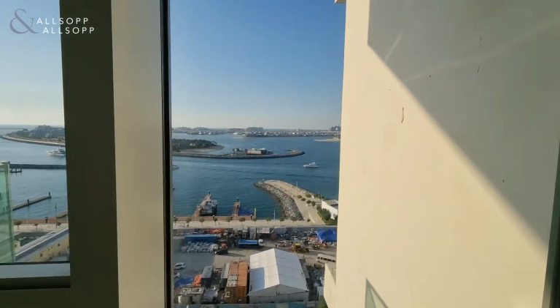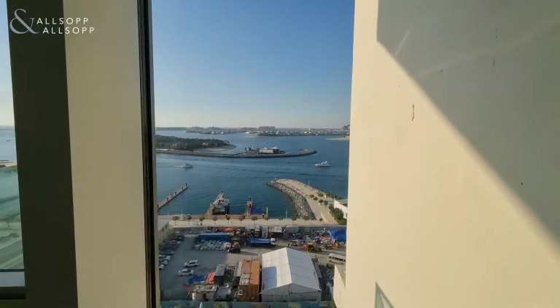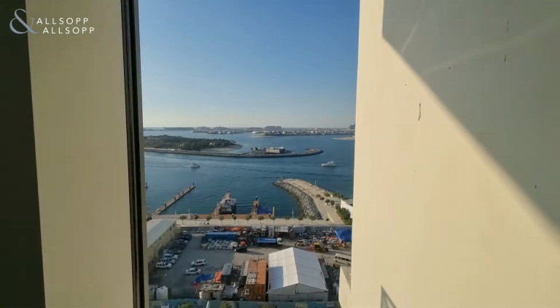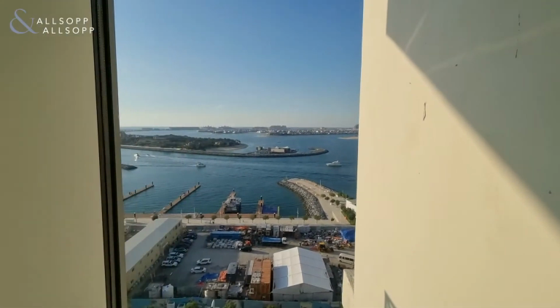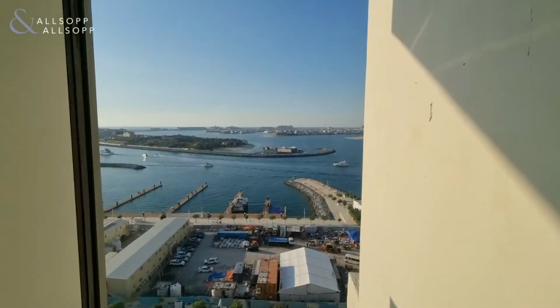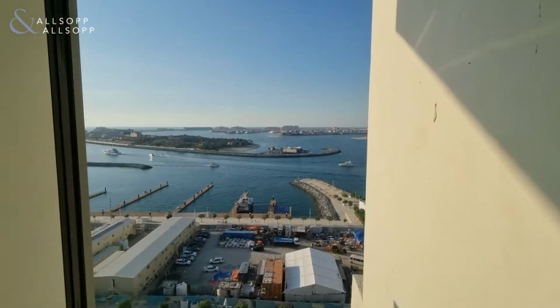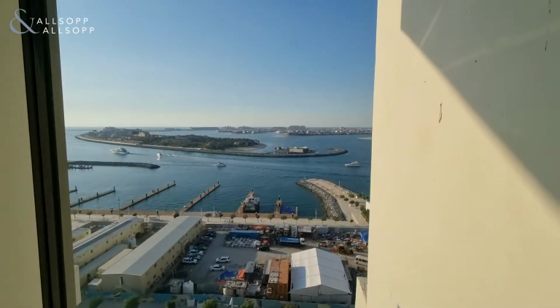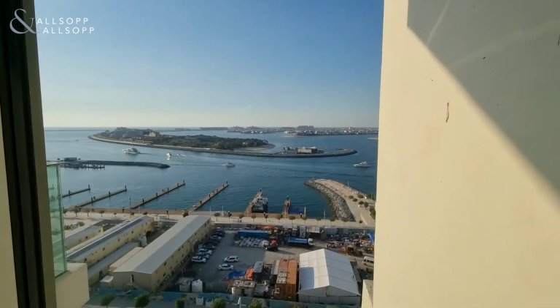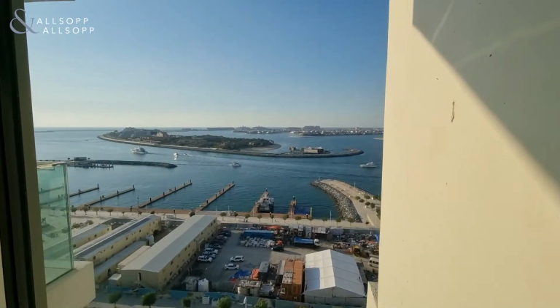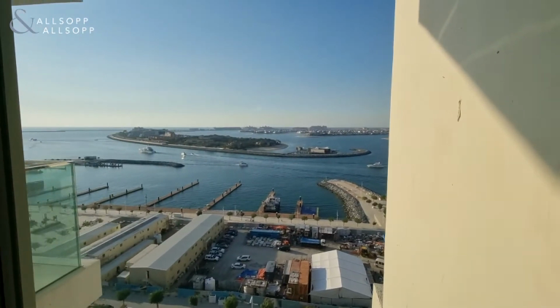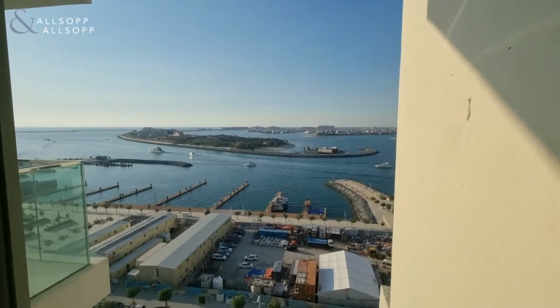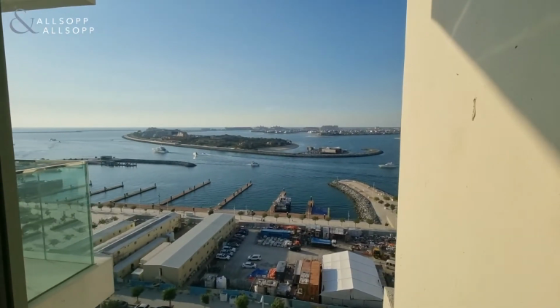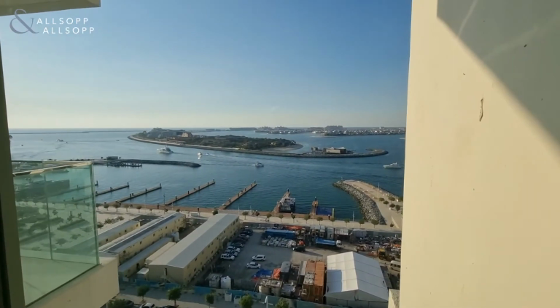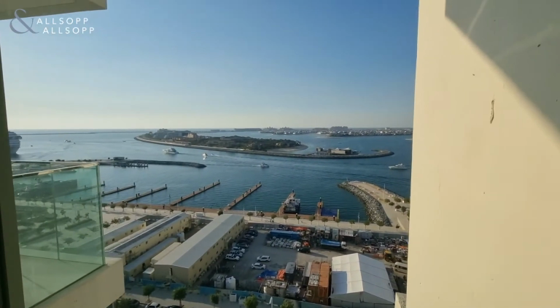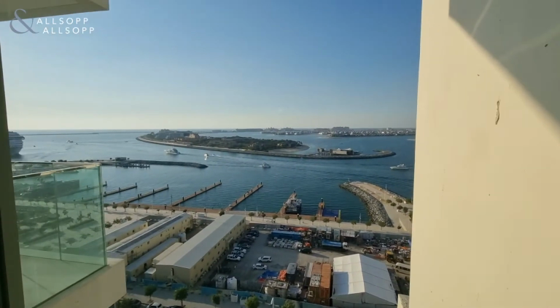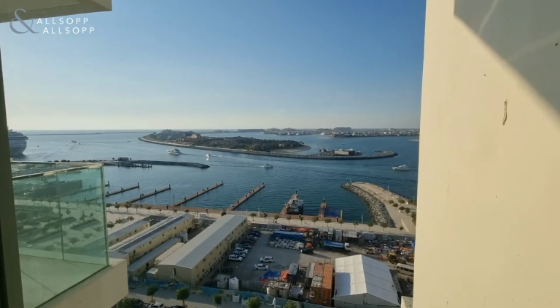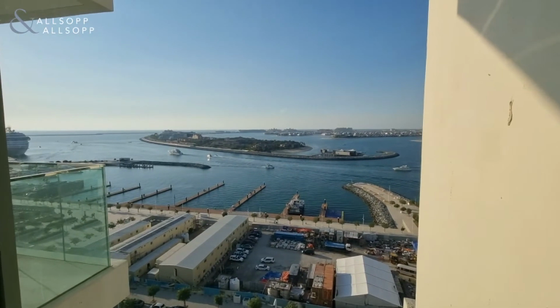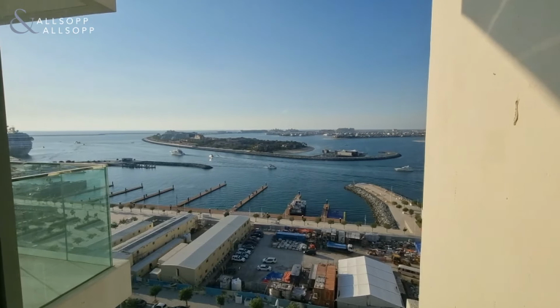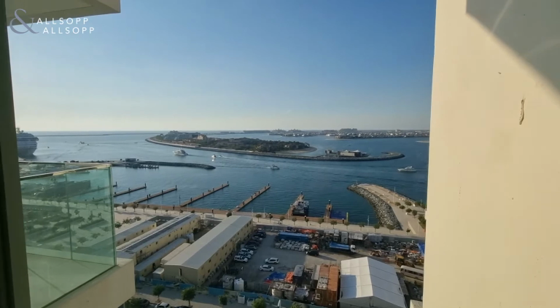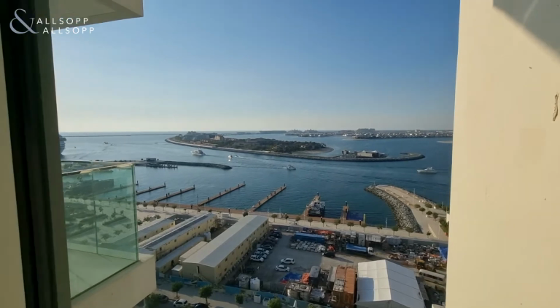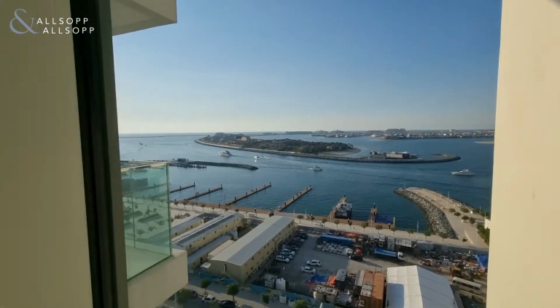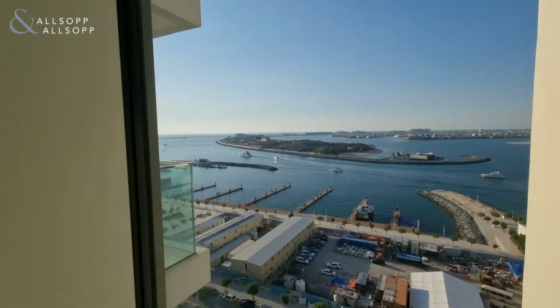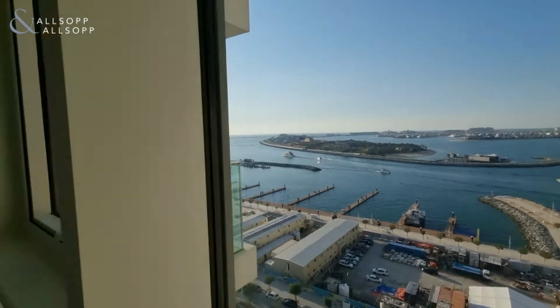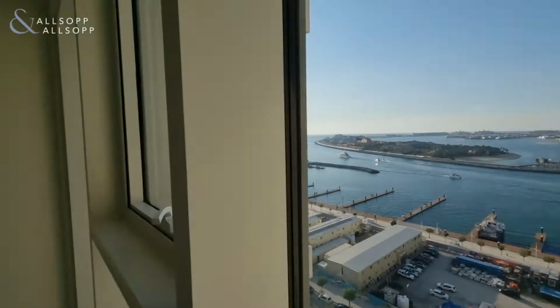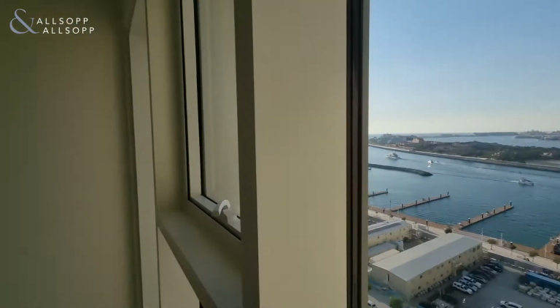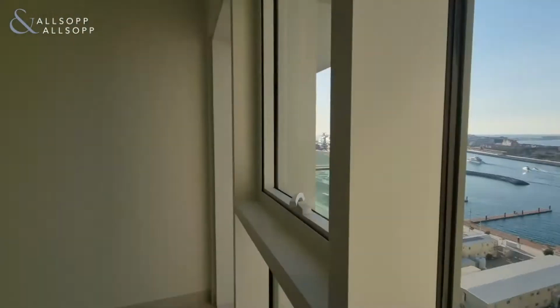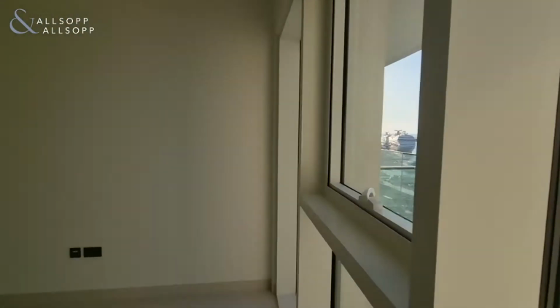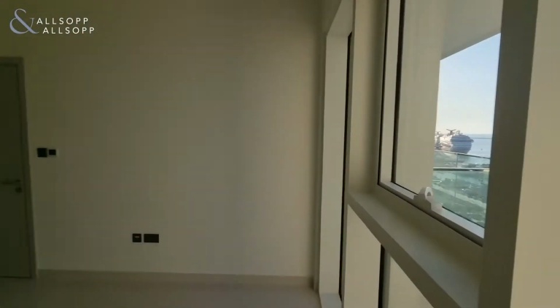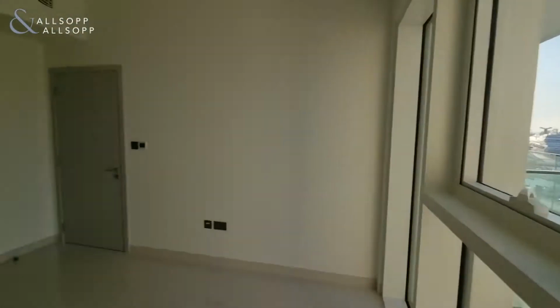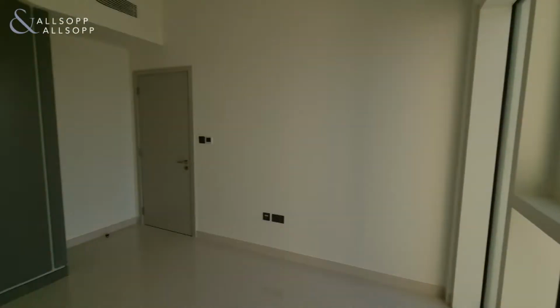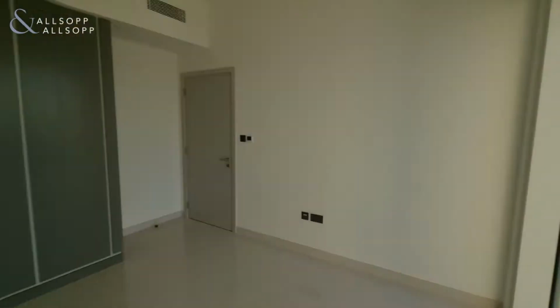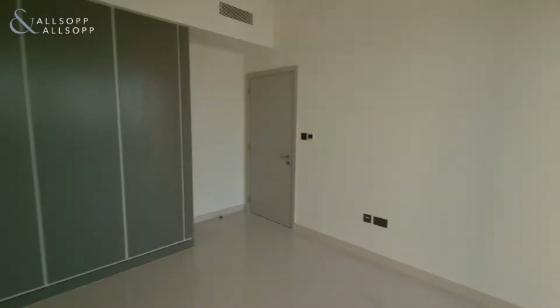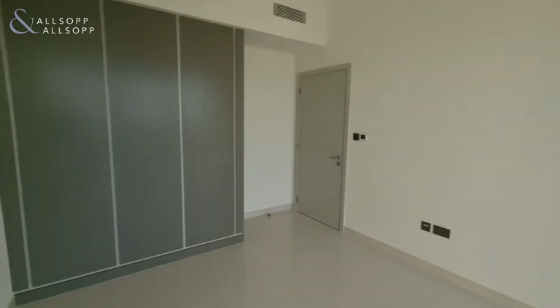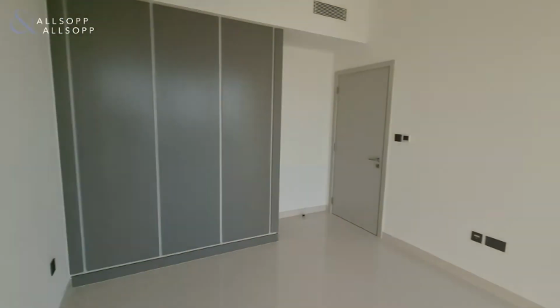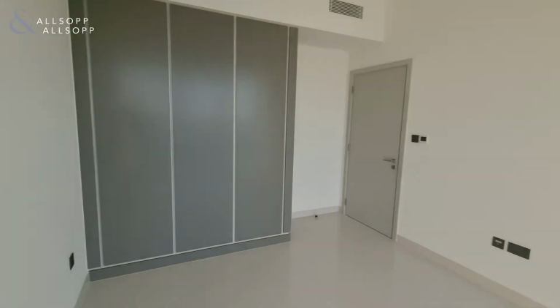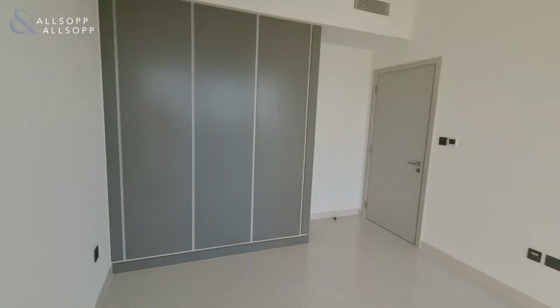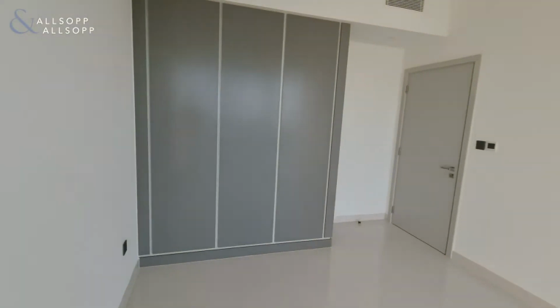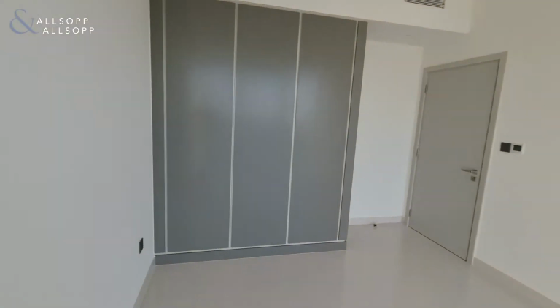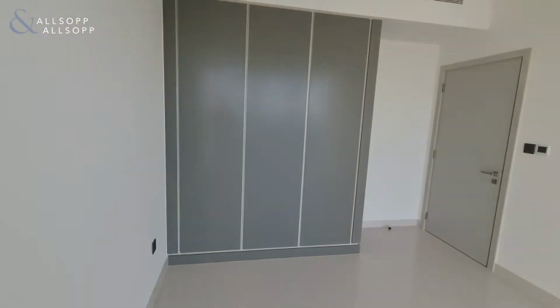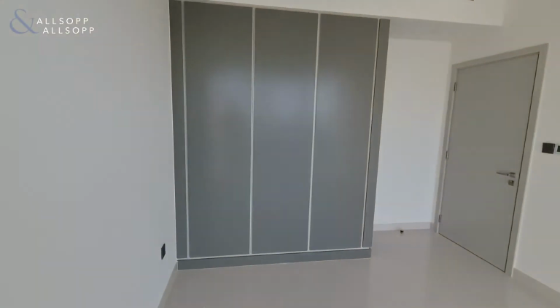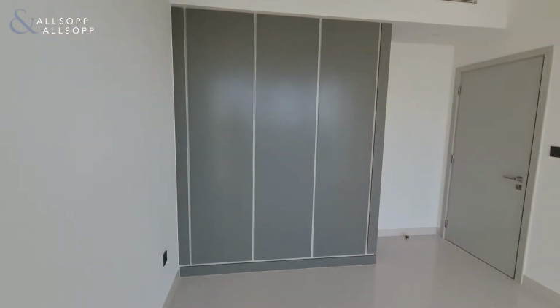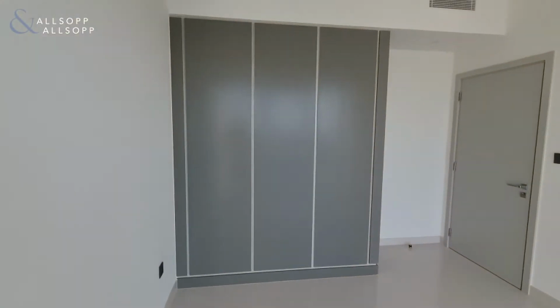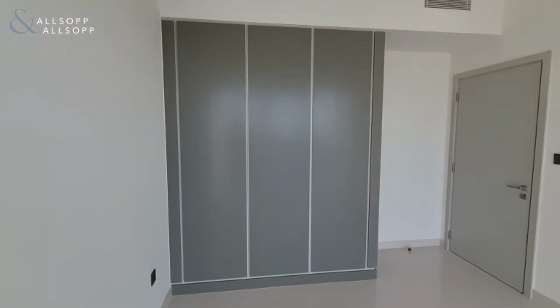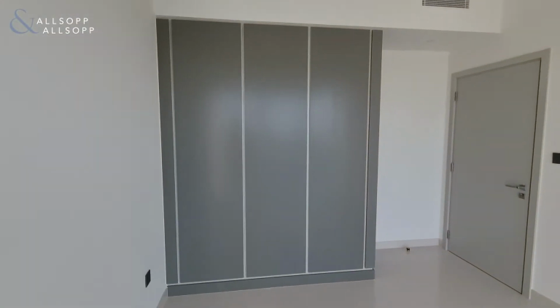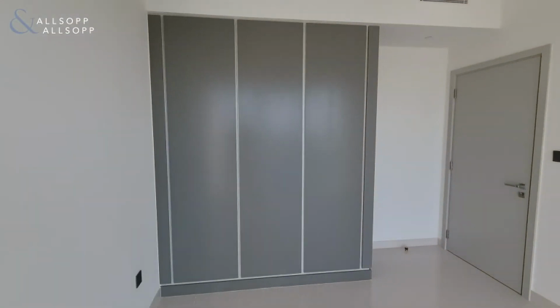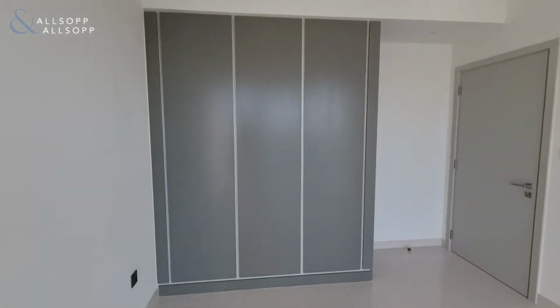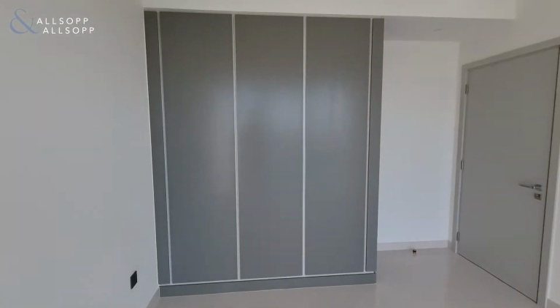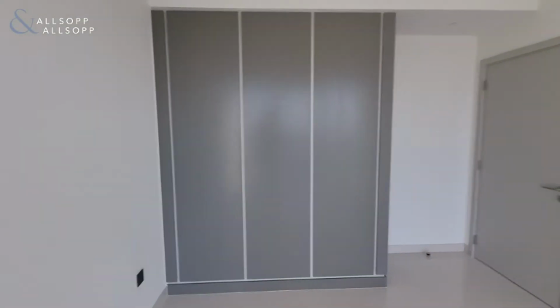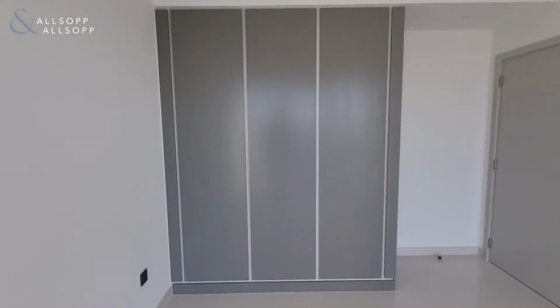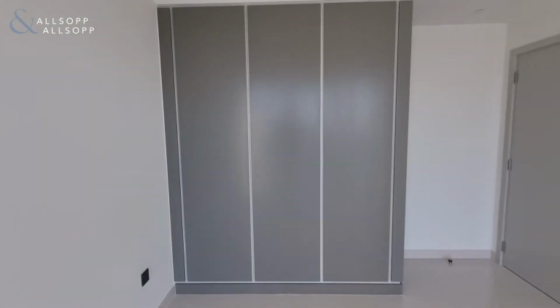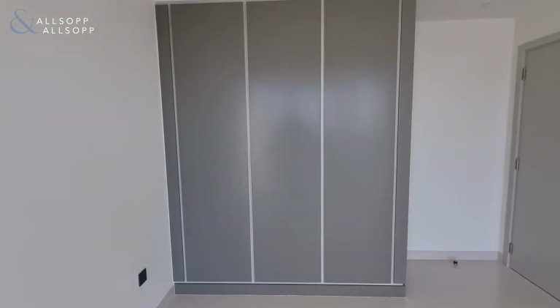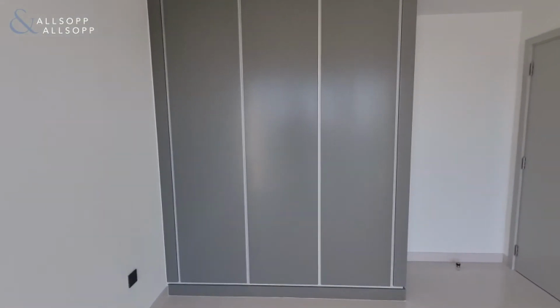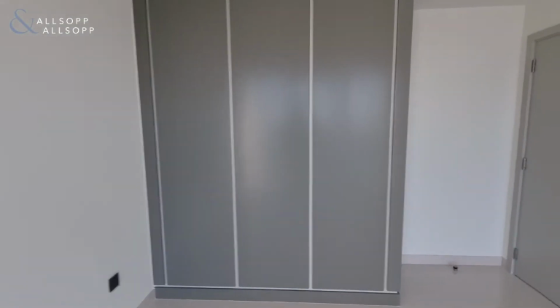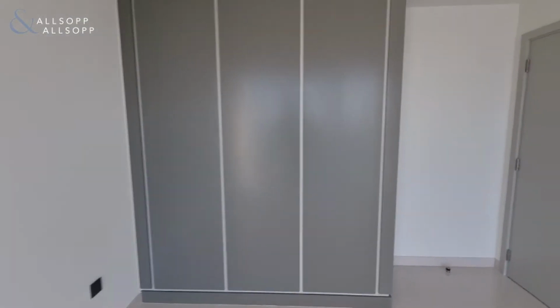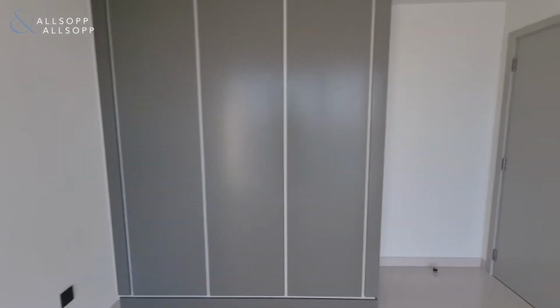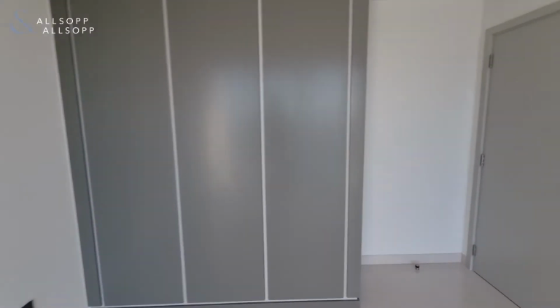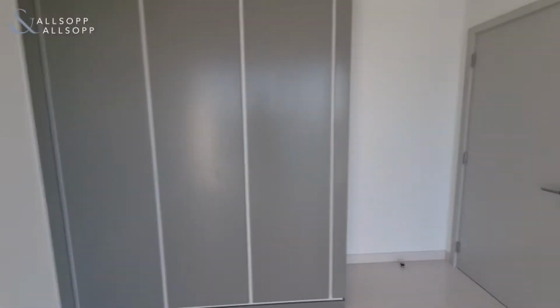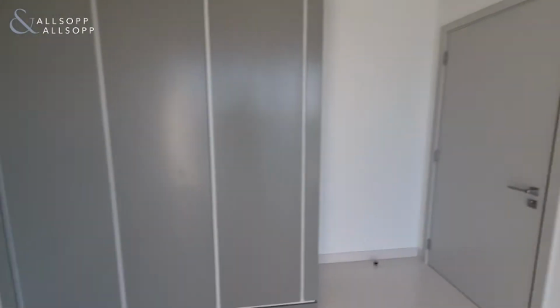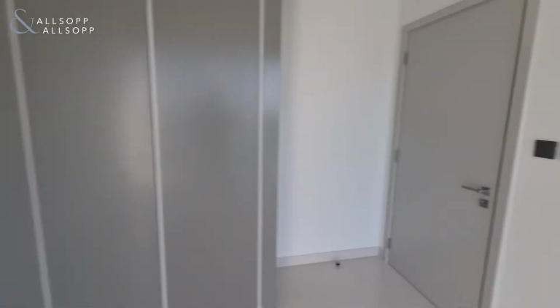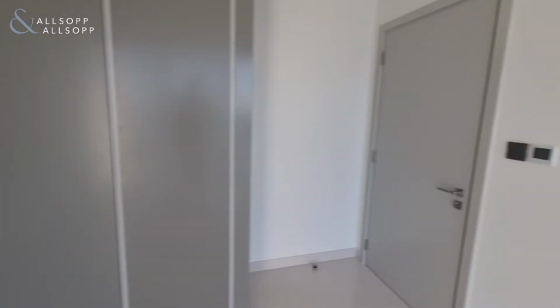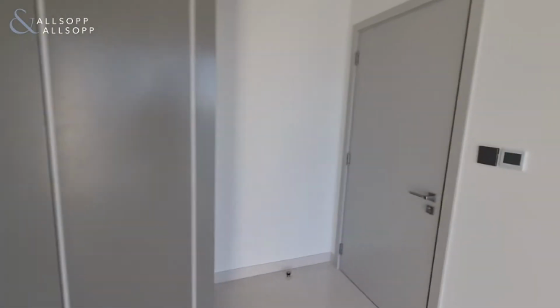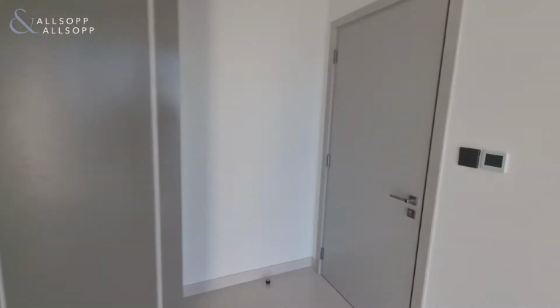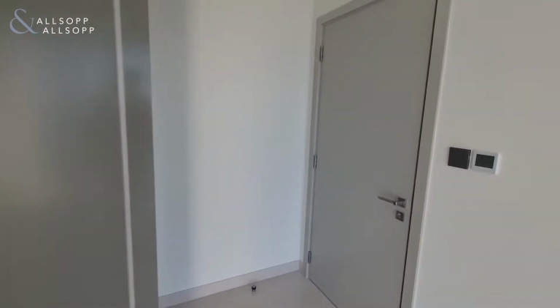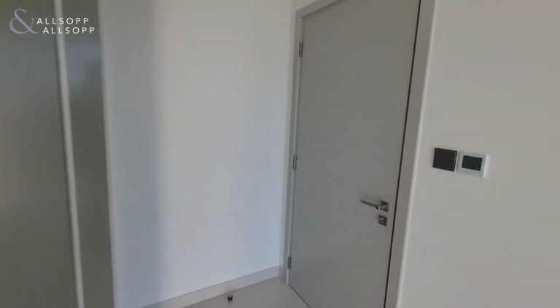Floor to ceiling windows and built-in storage.